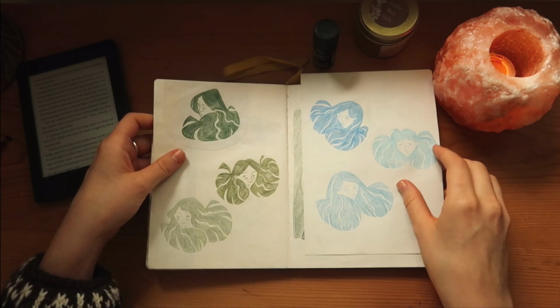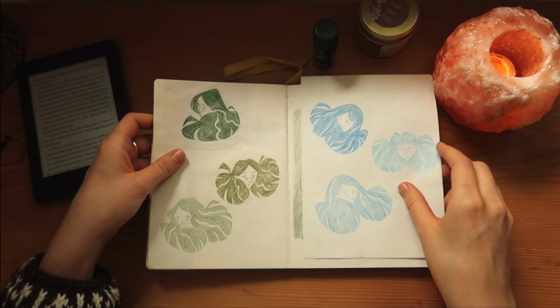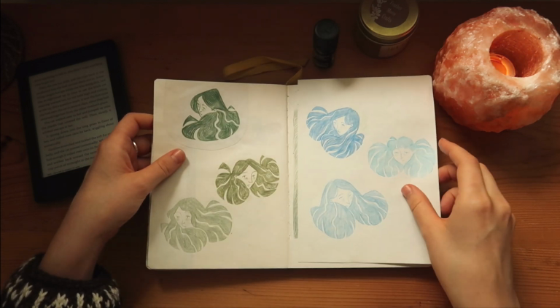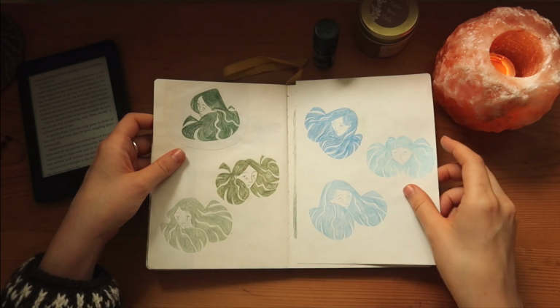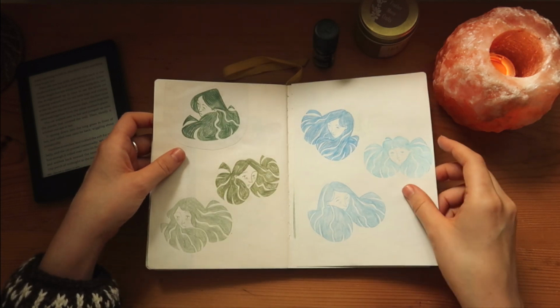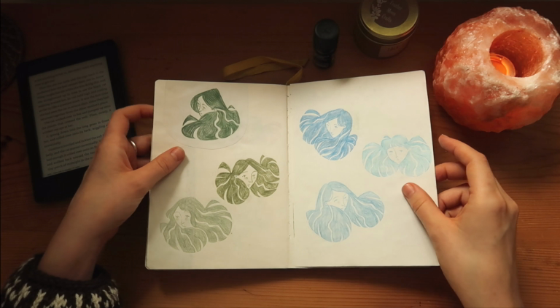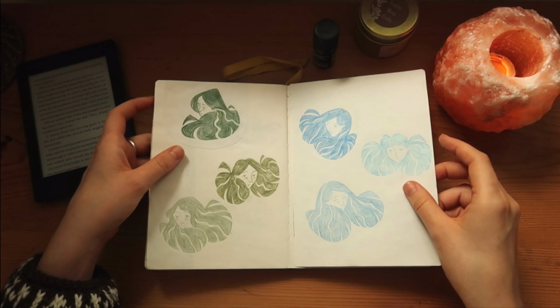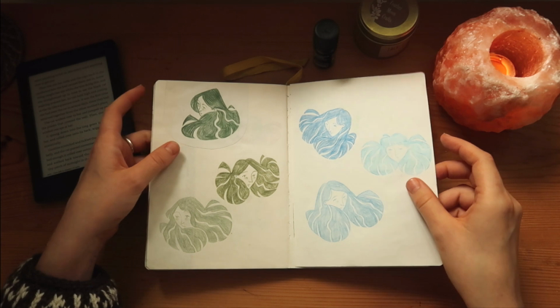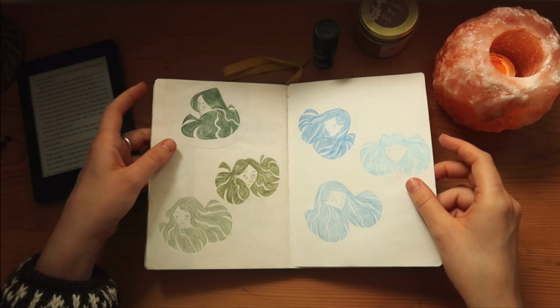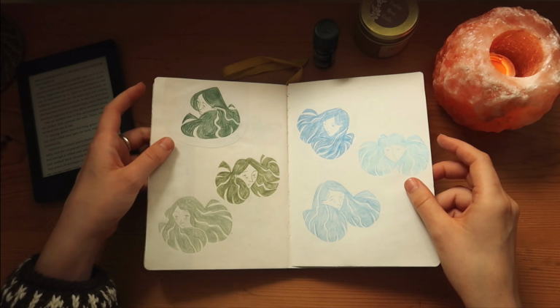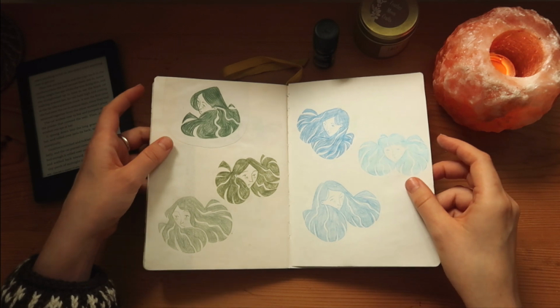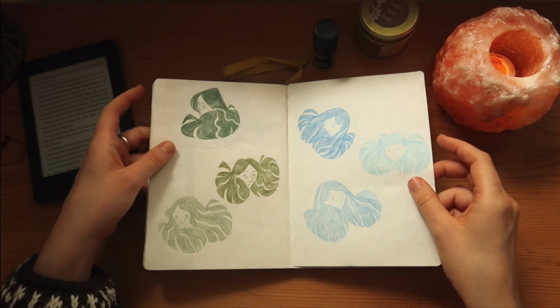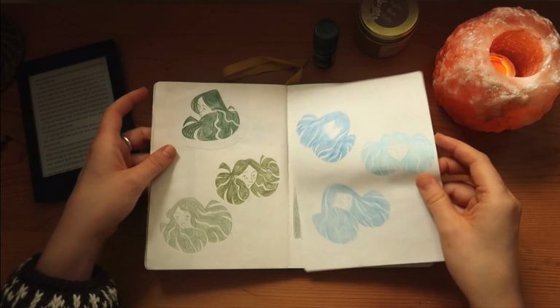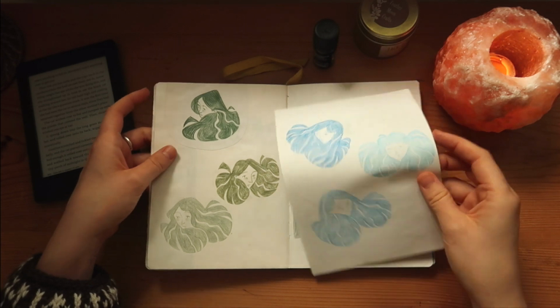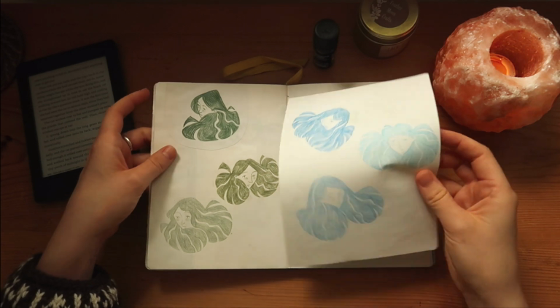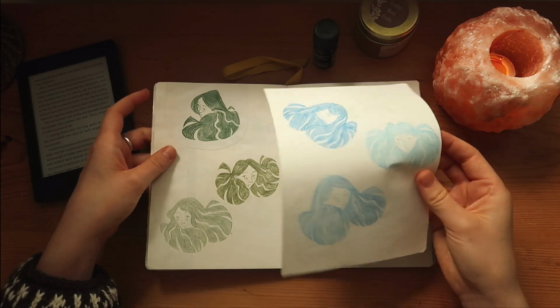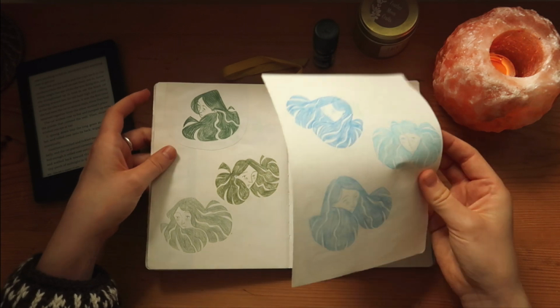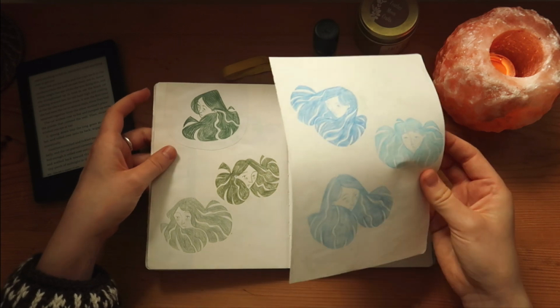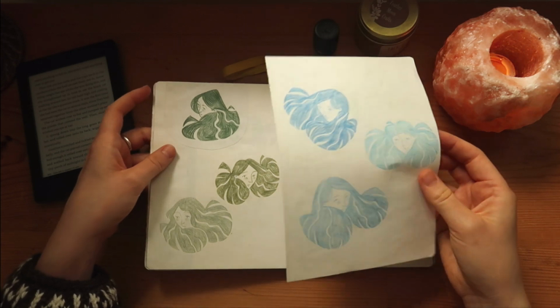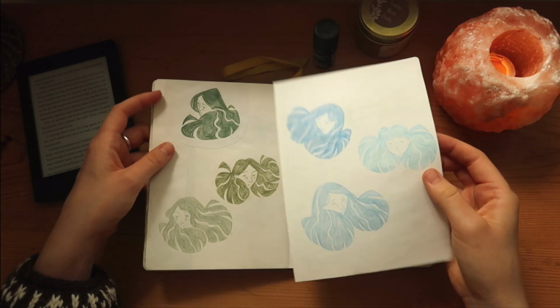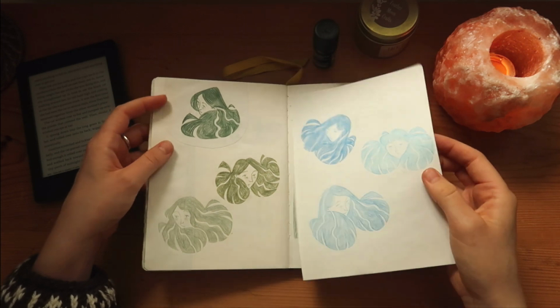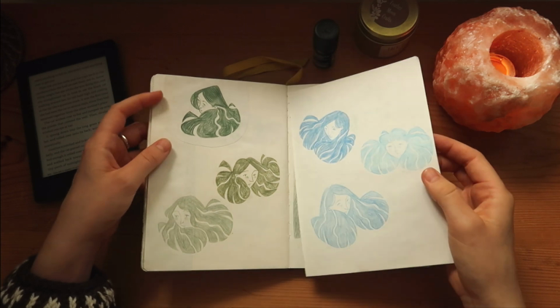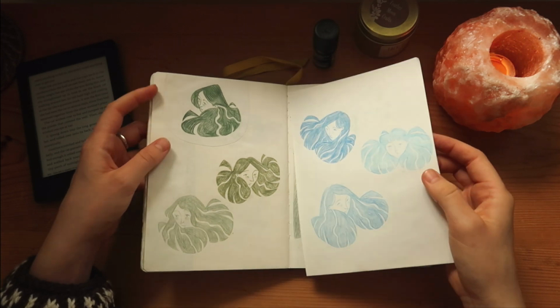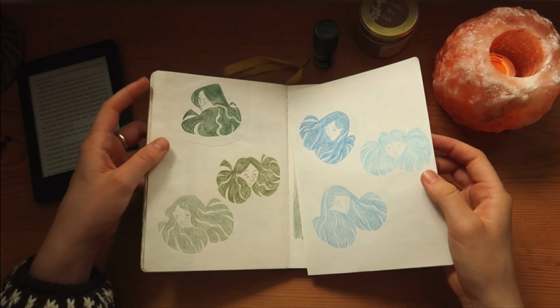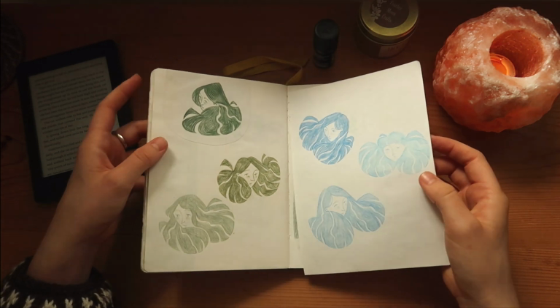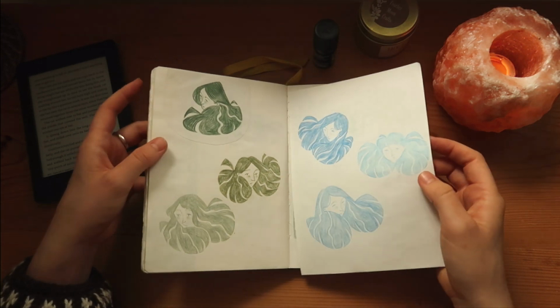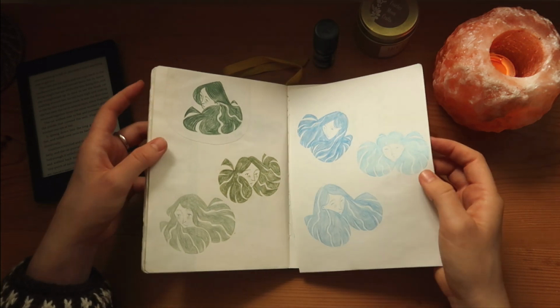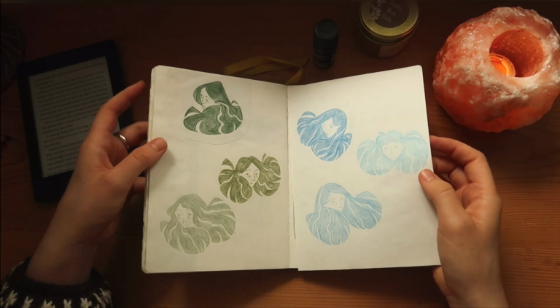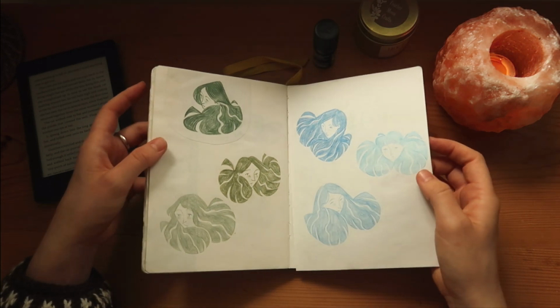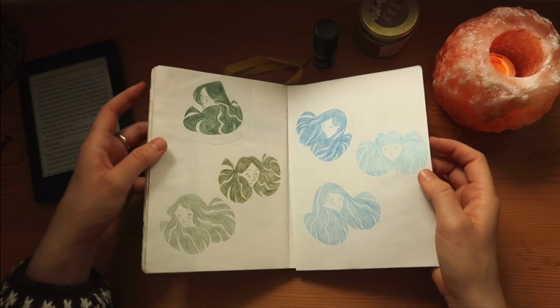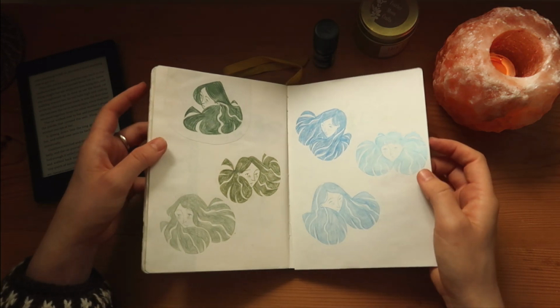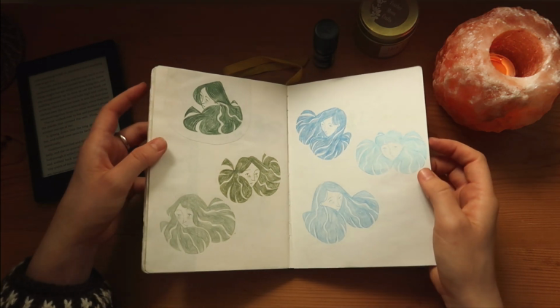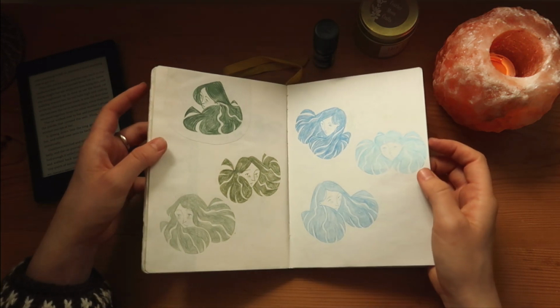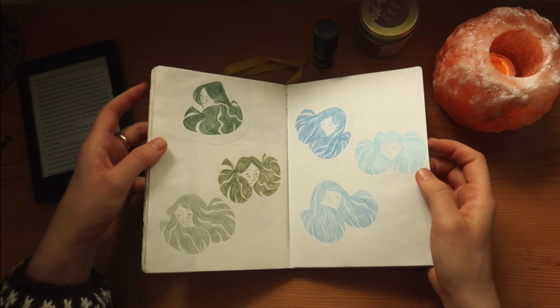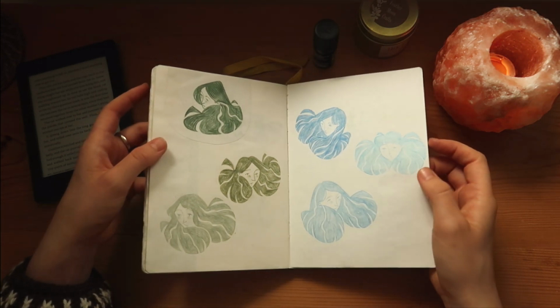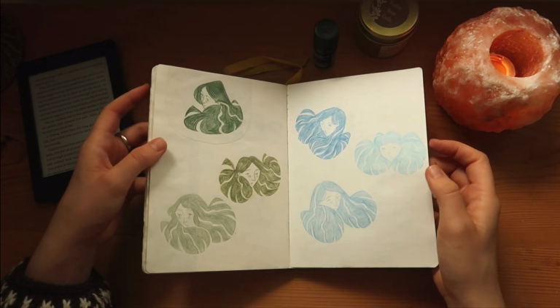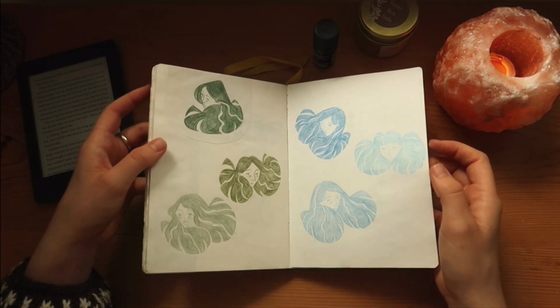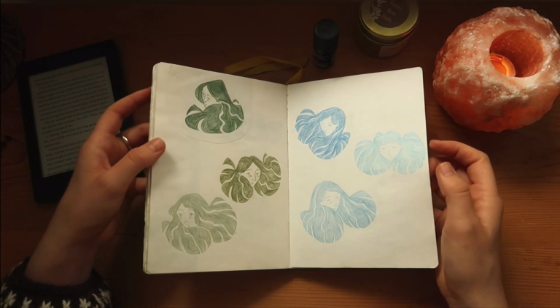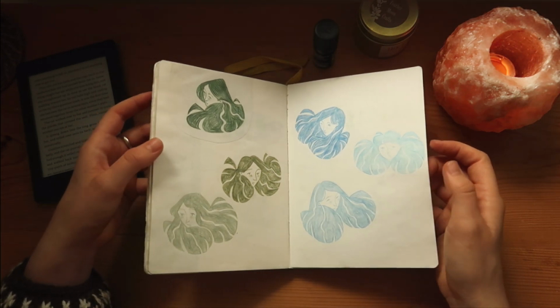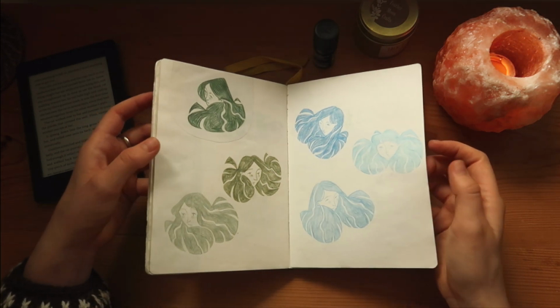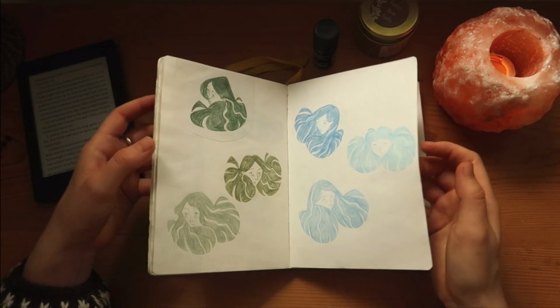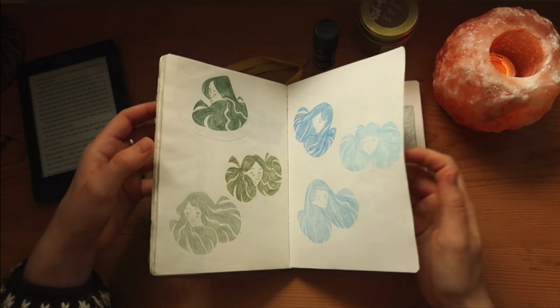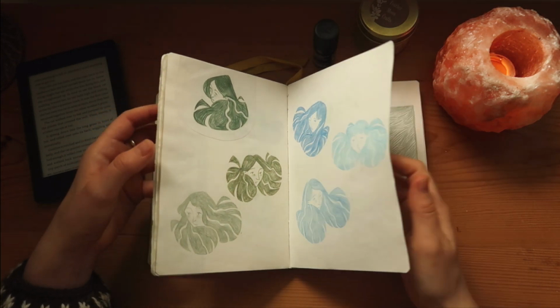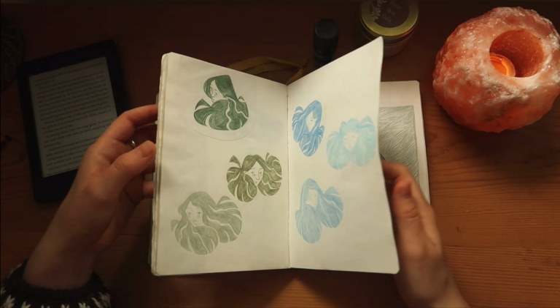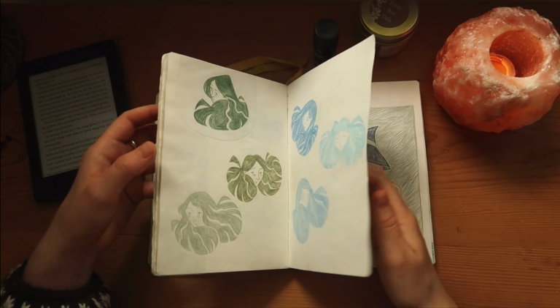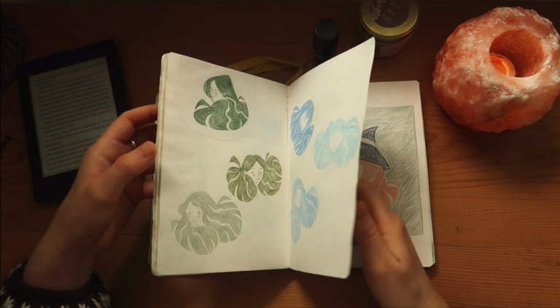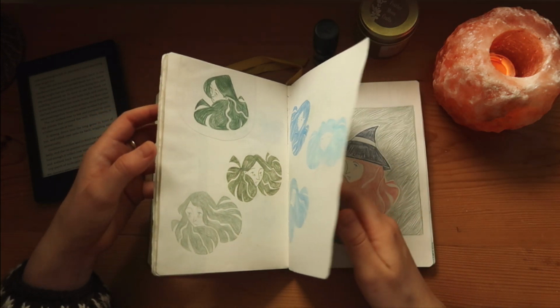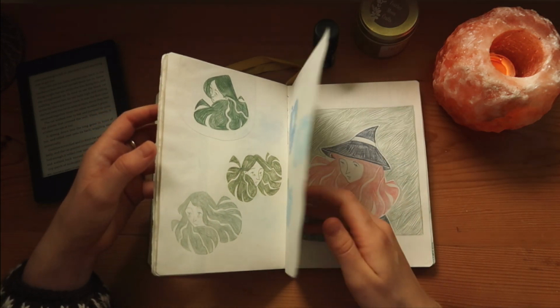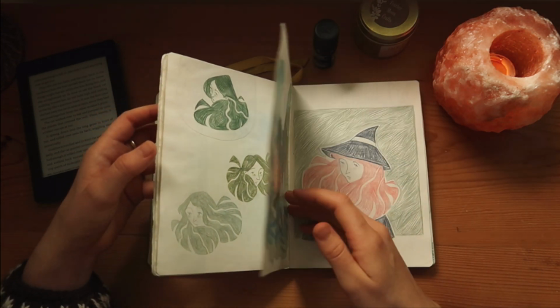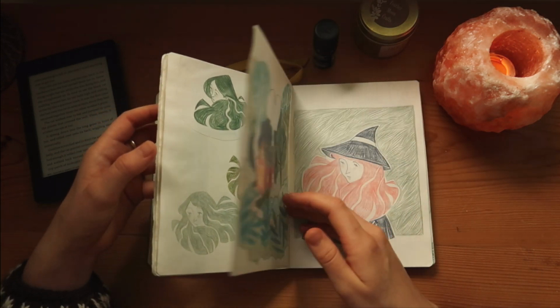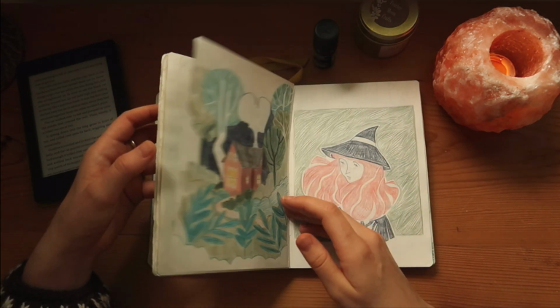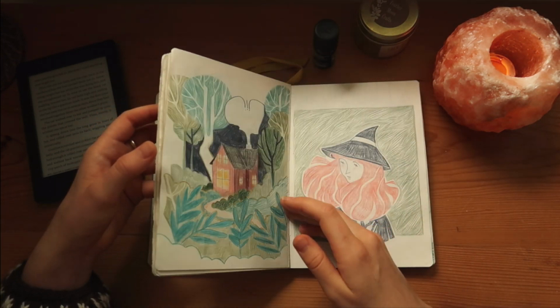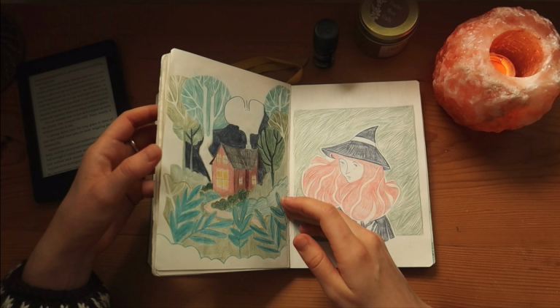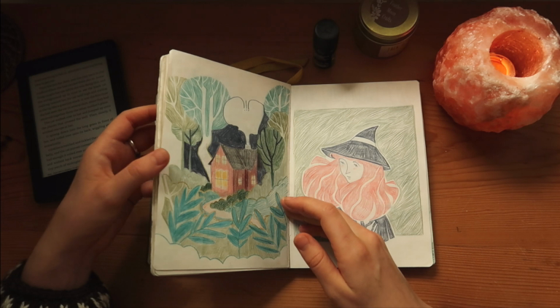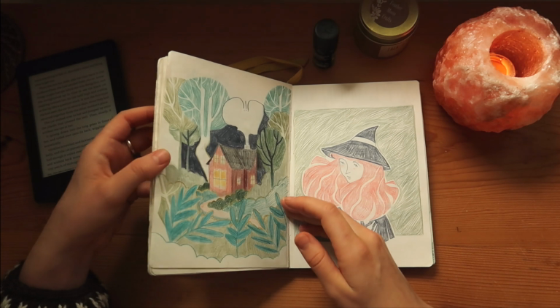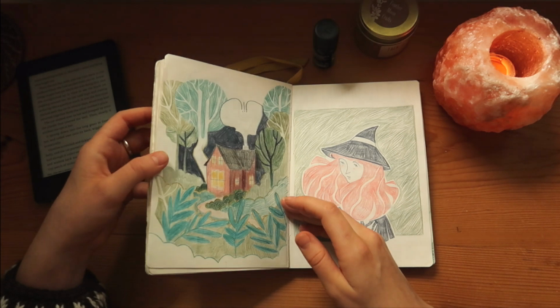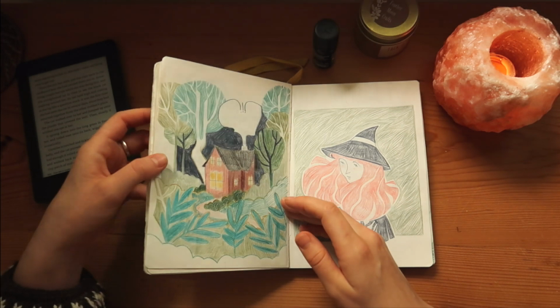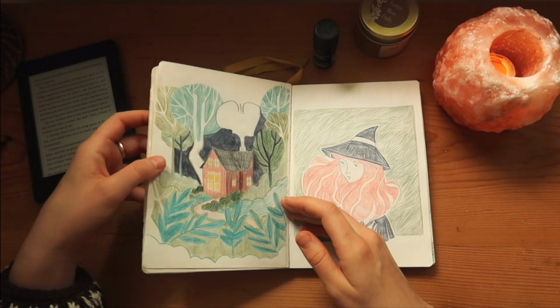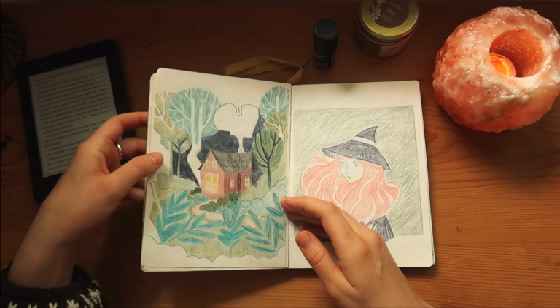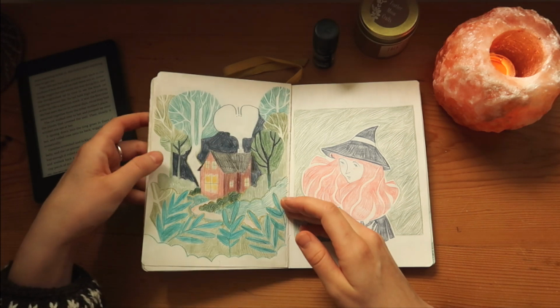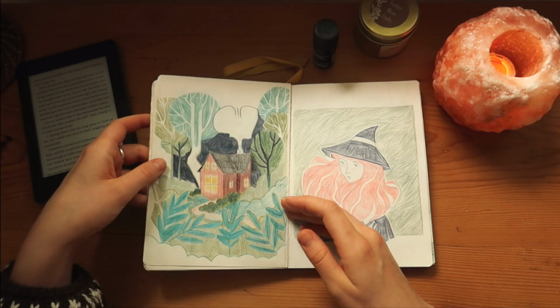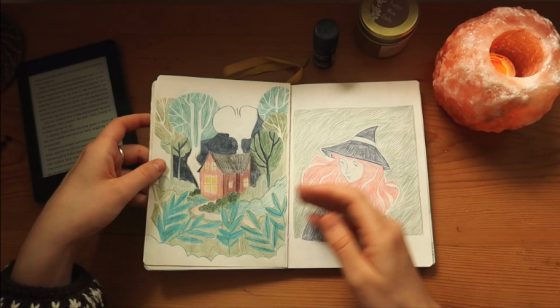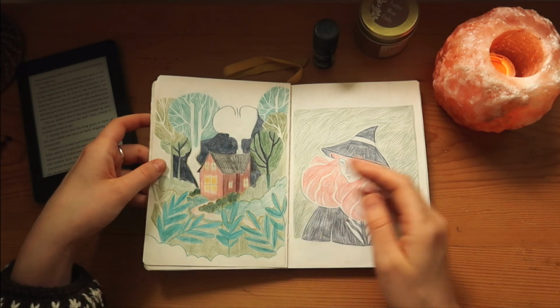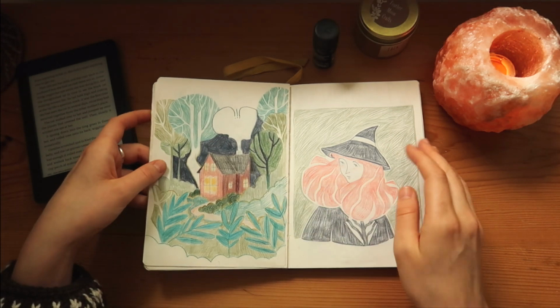Oh, I think I need to fix my sketchbook — I'm going to lose all of the pages!